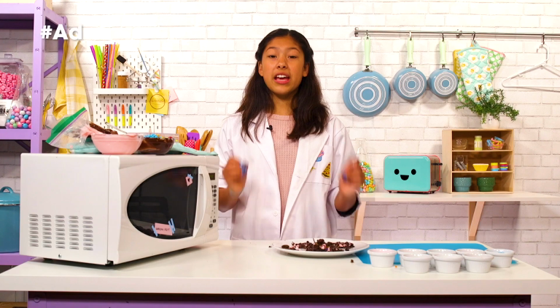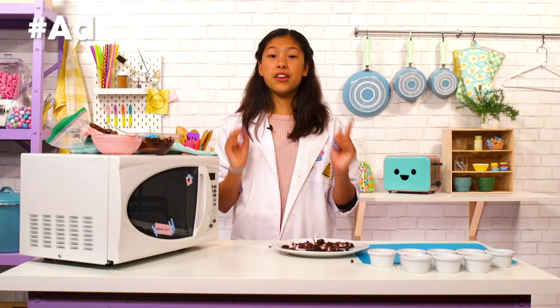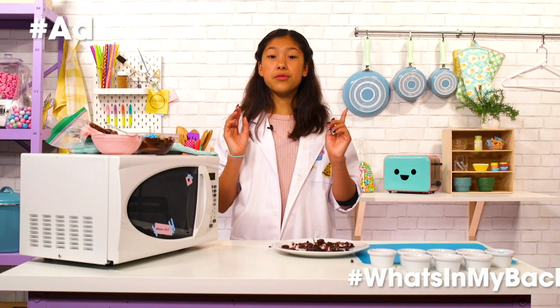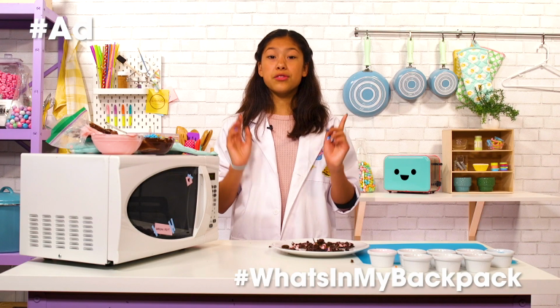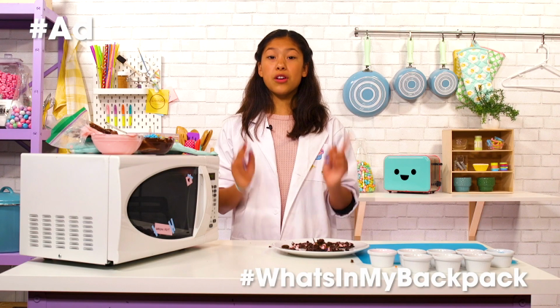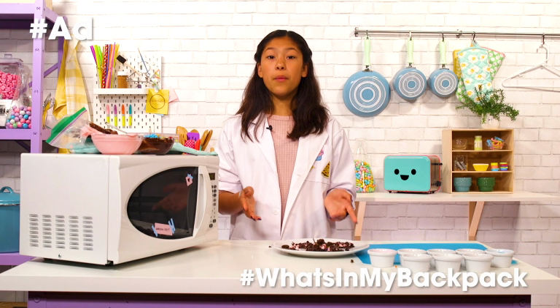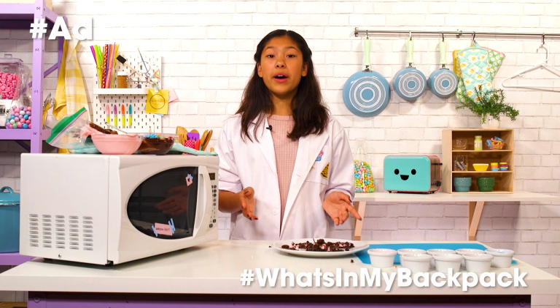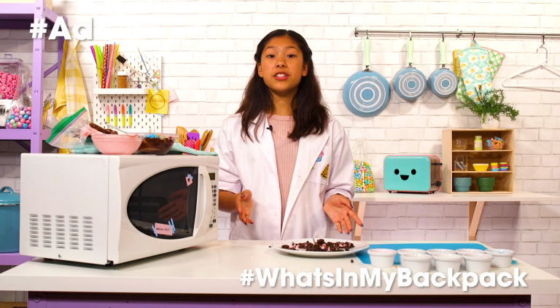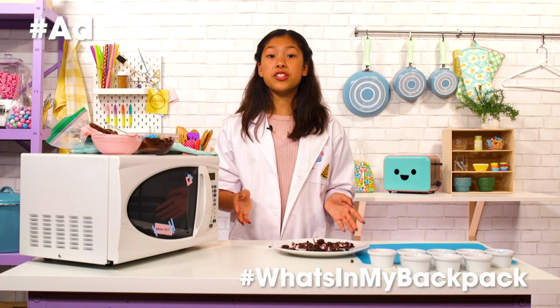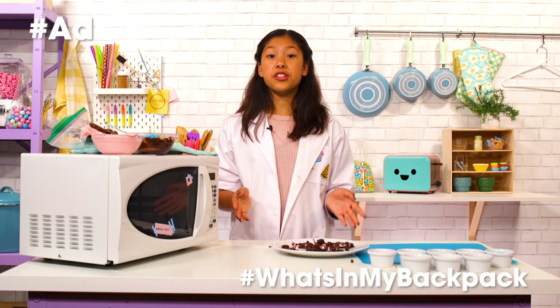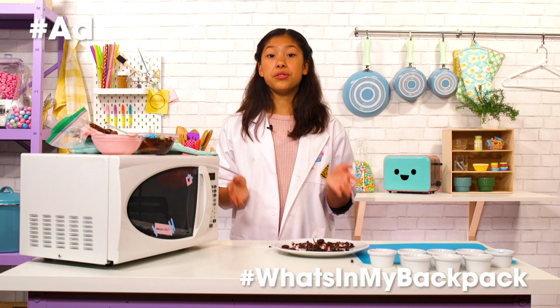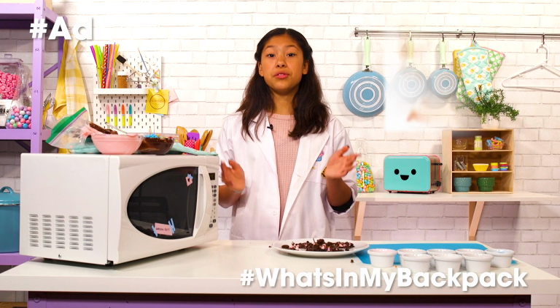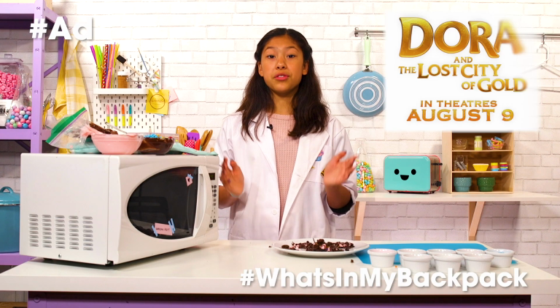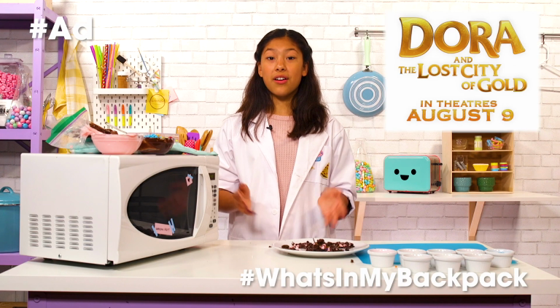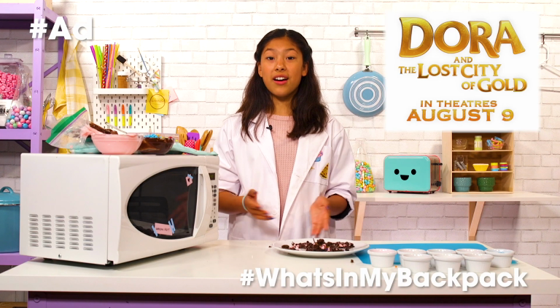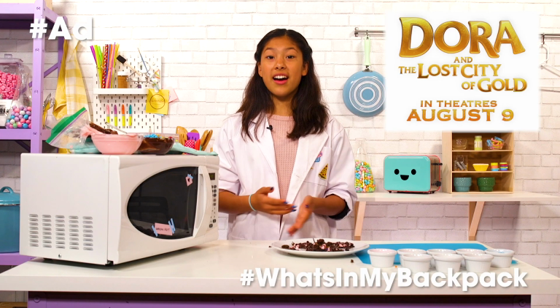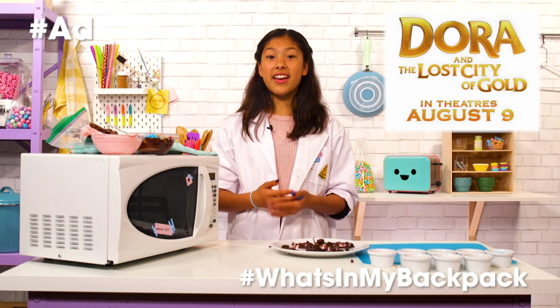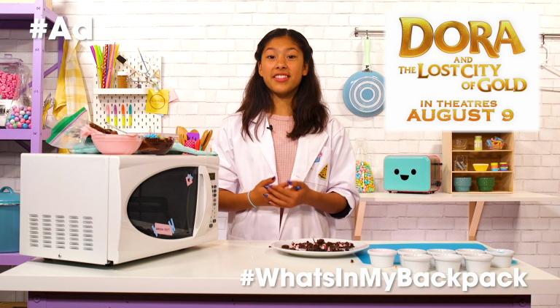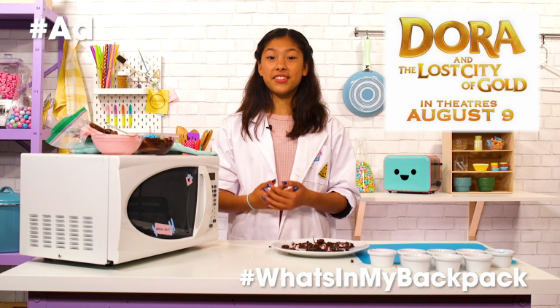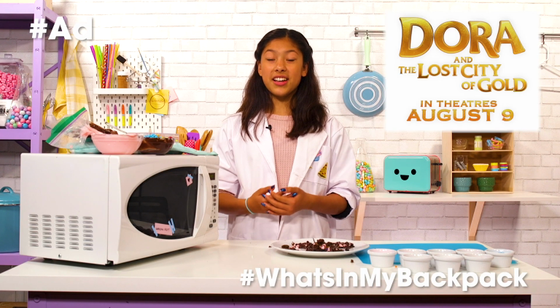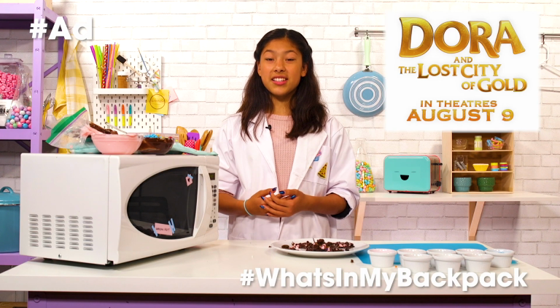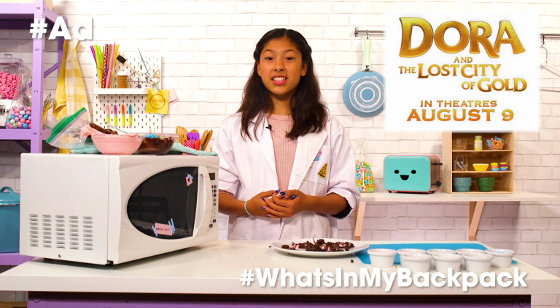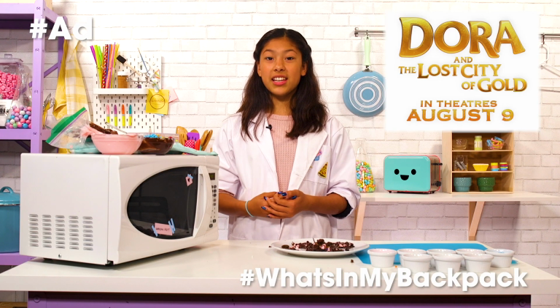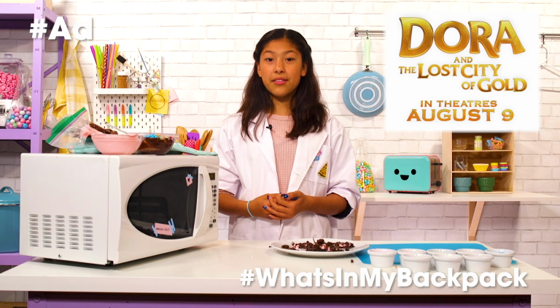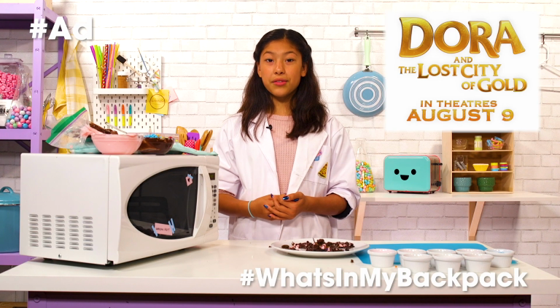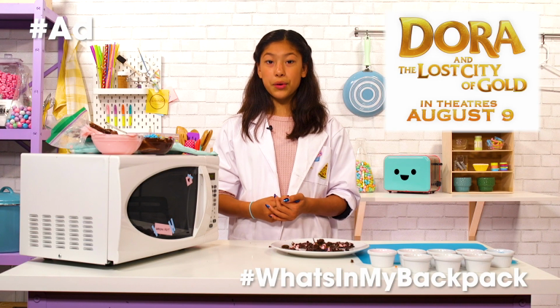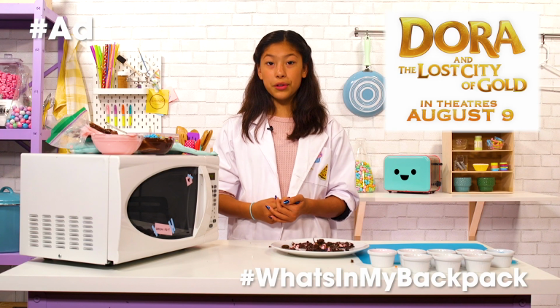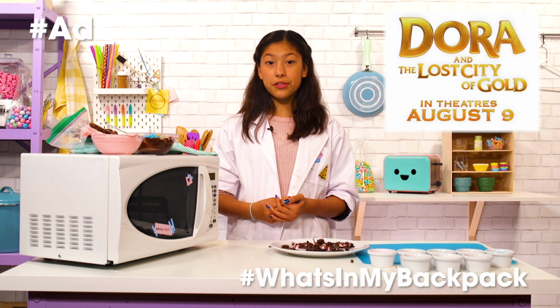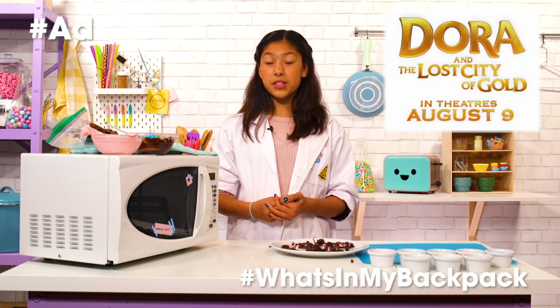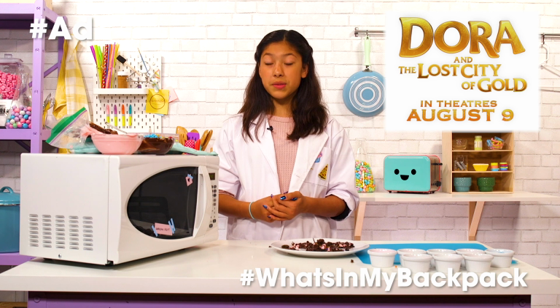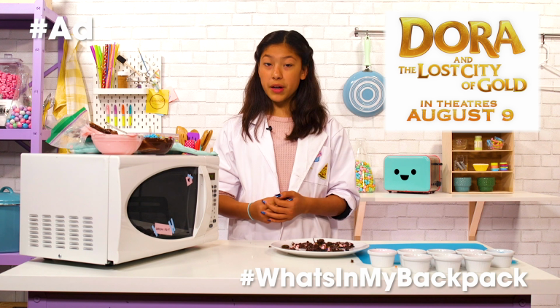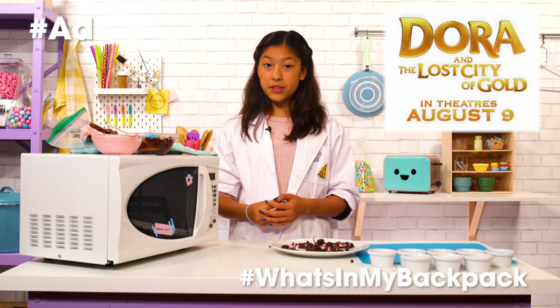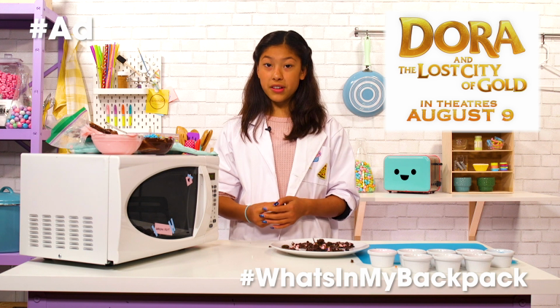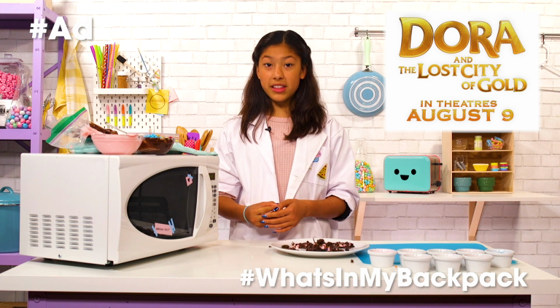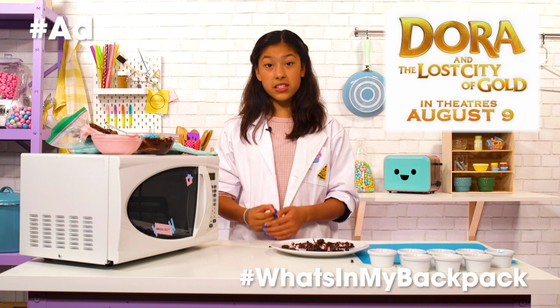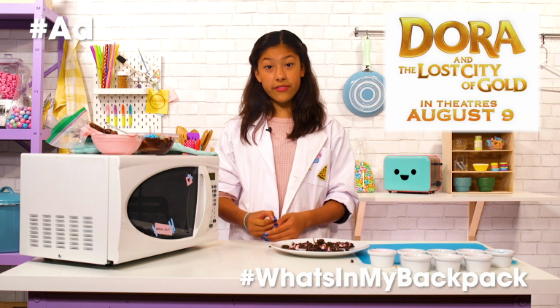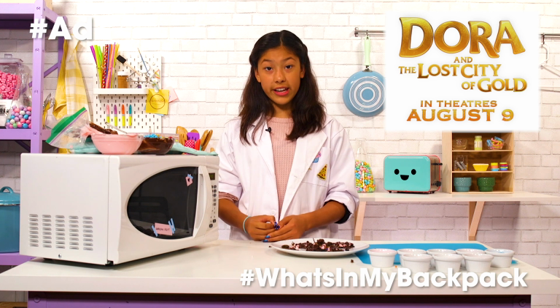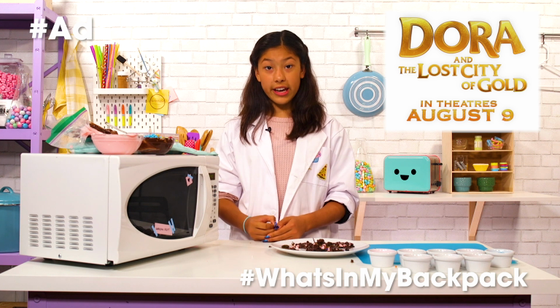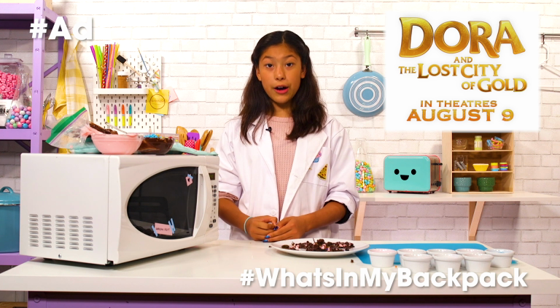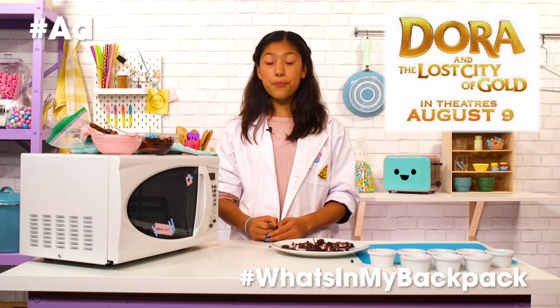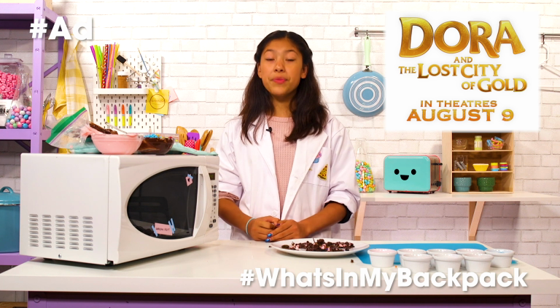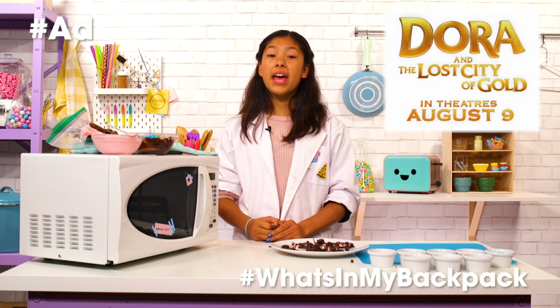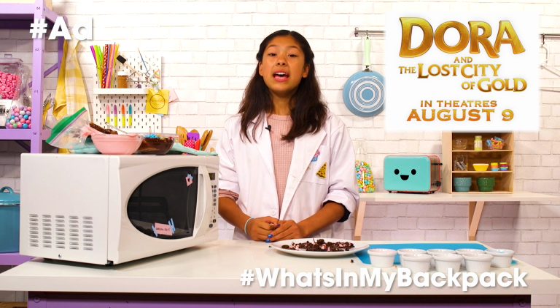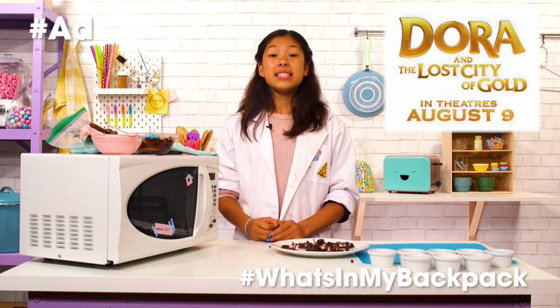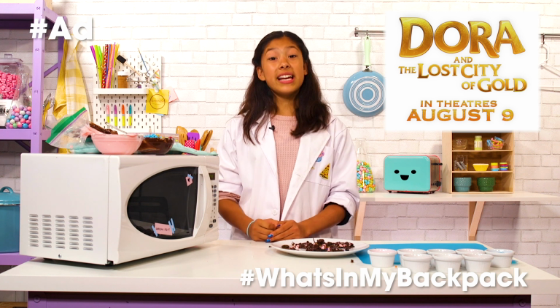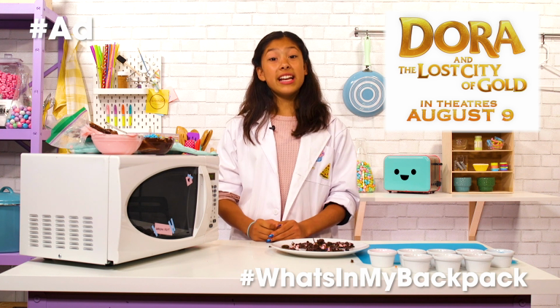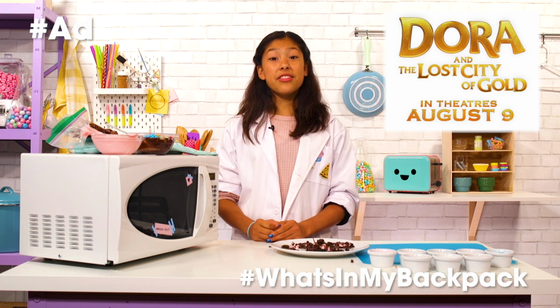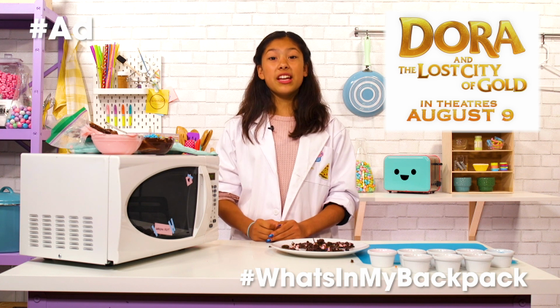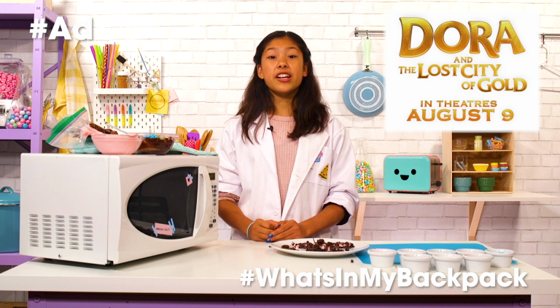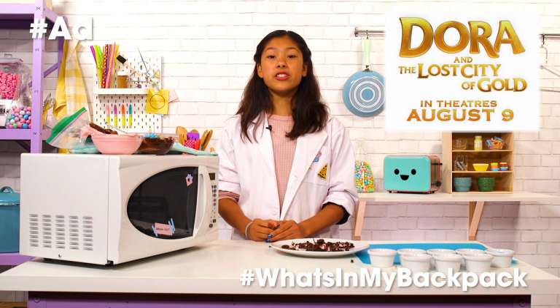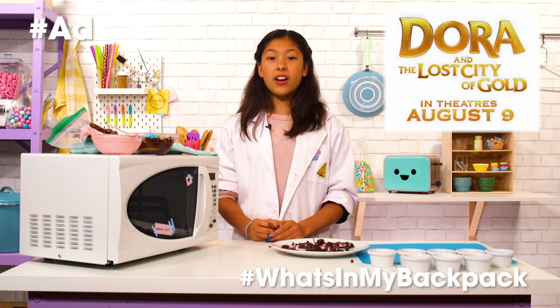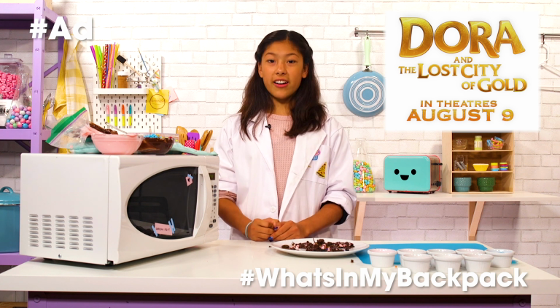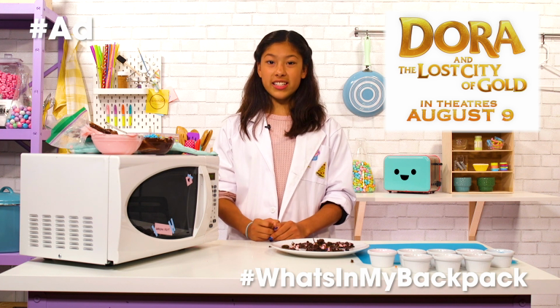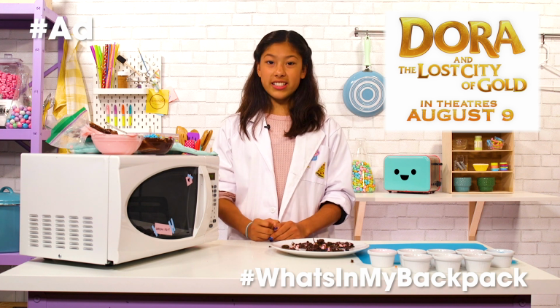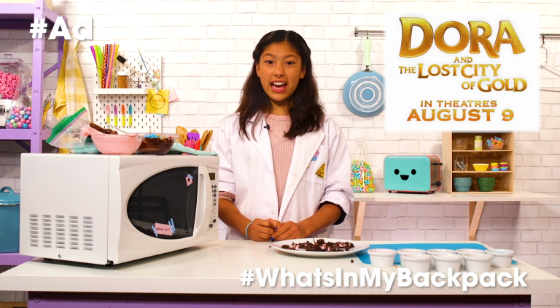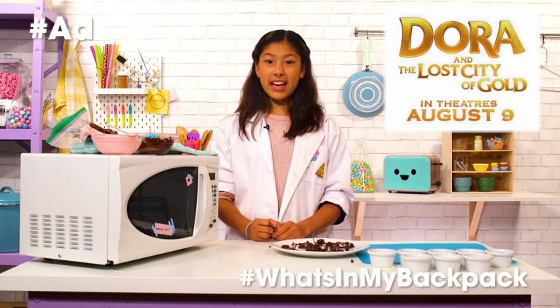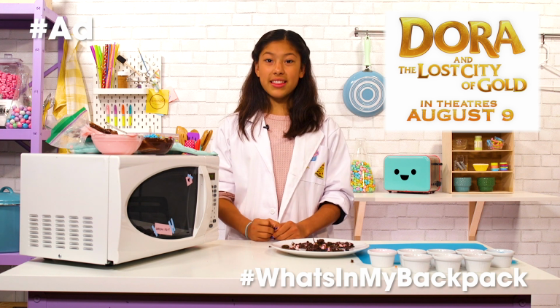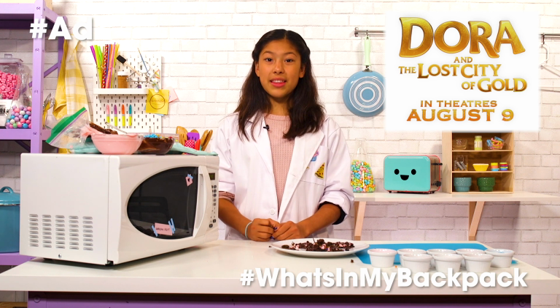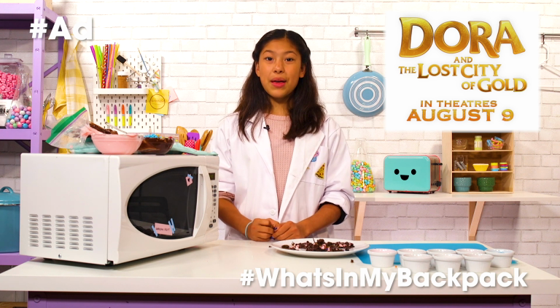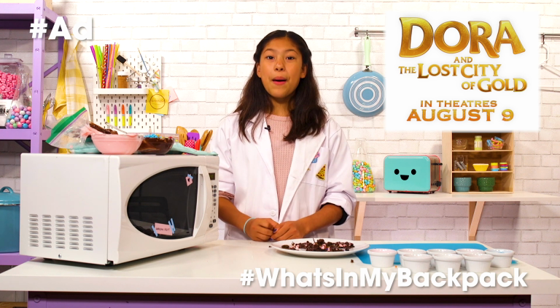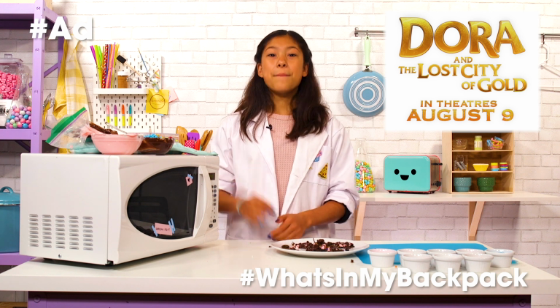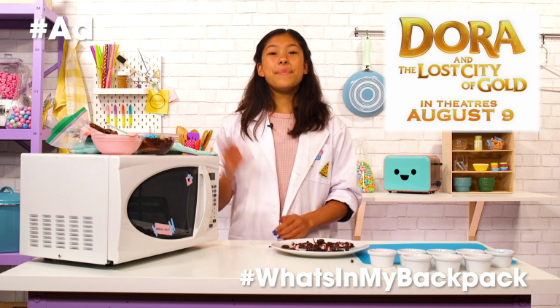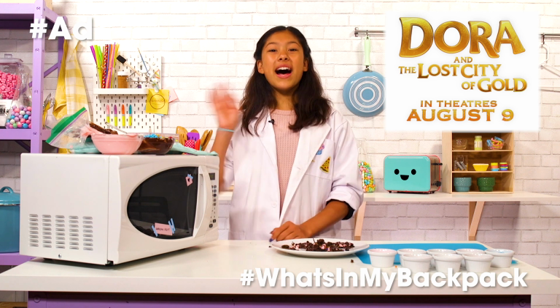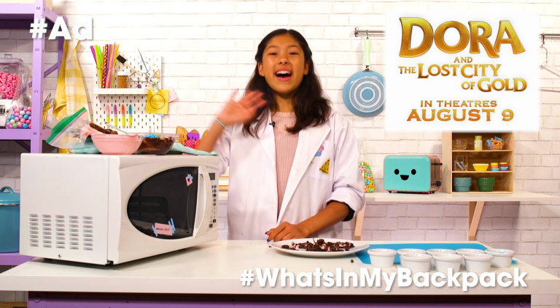Thank you so much to Dora and the Lost City of Gold for sponsoring this video. See you in theaters August 9th. Bye!